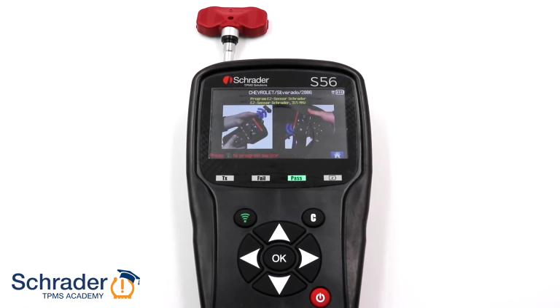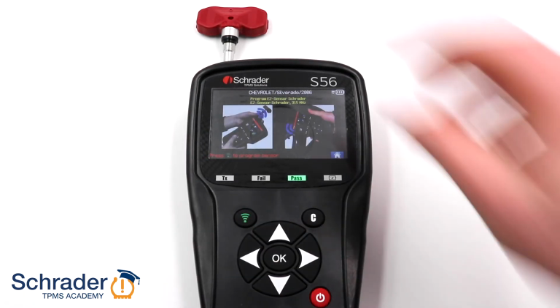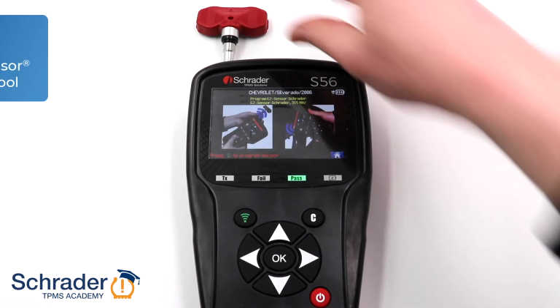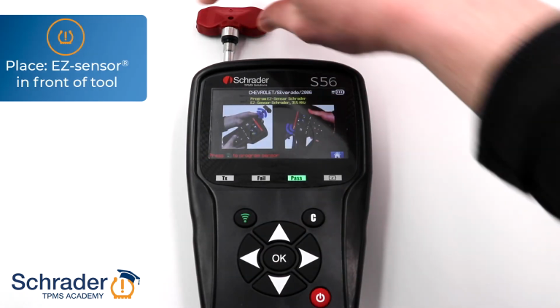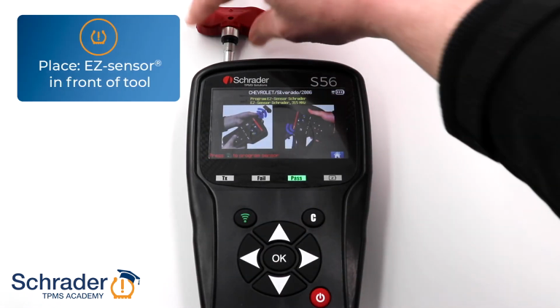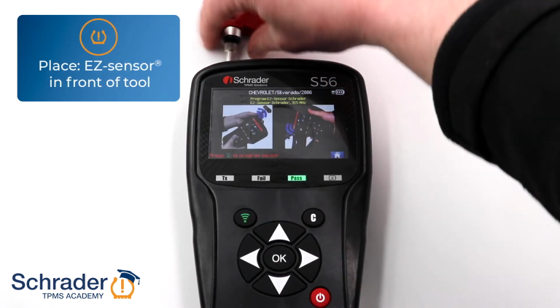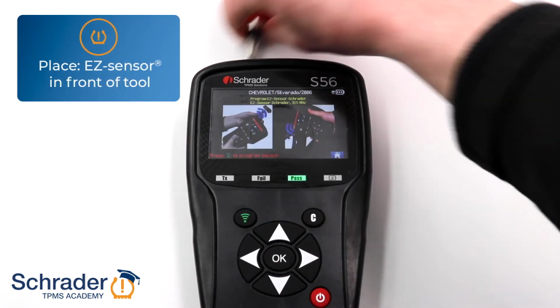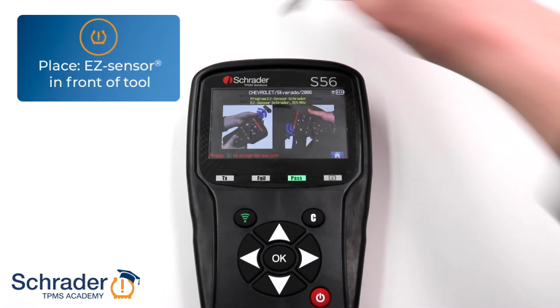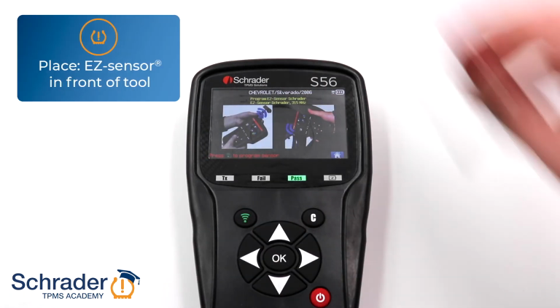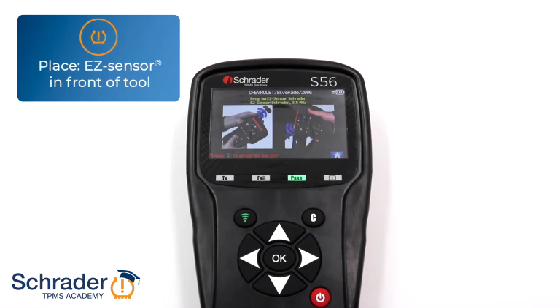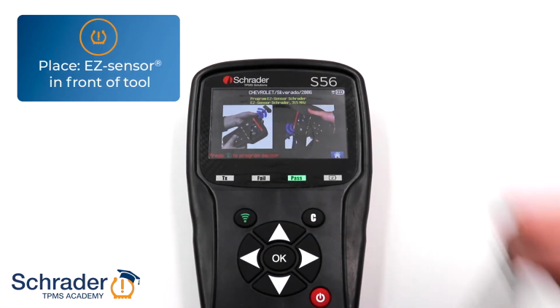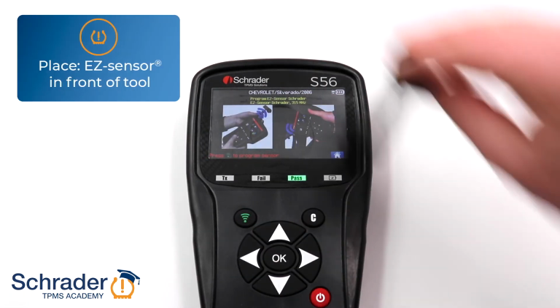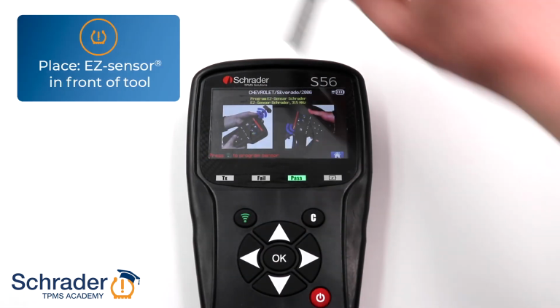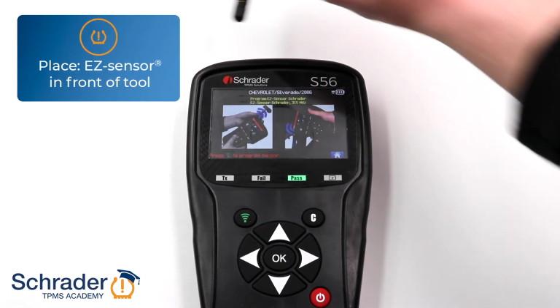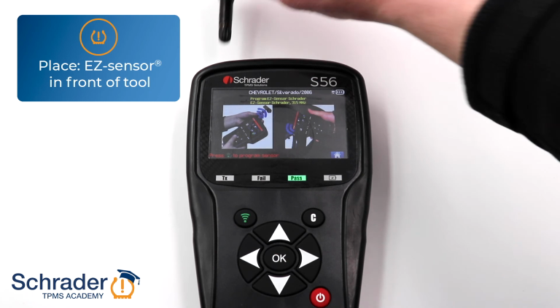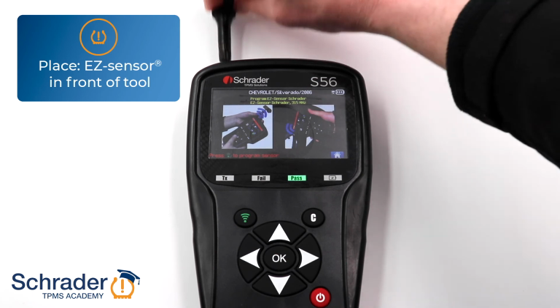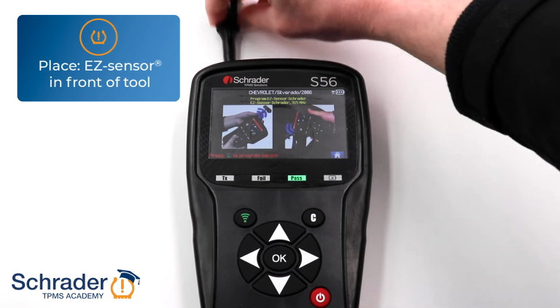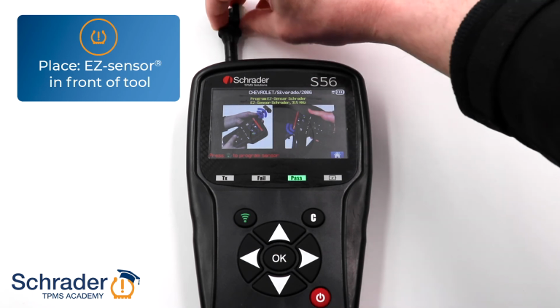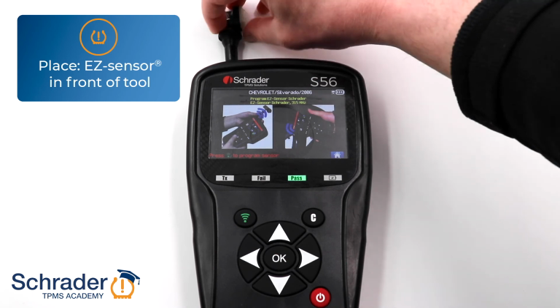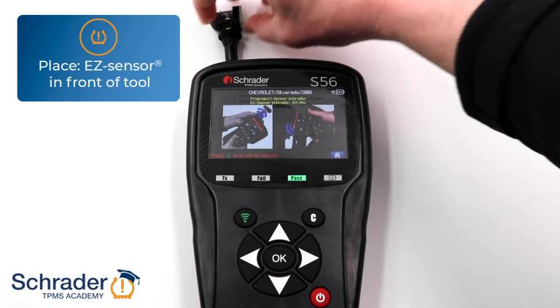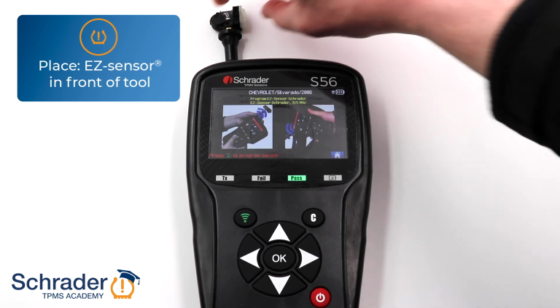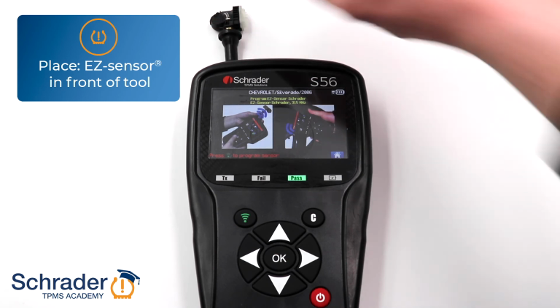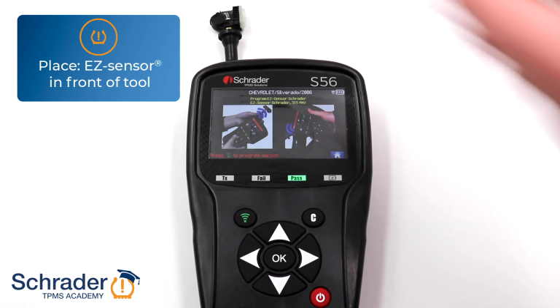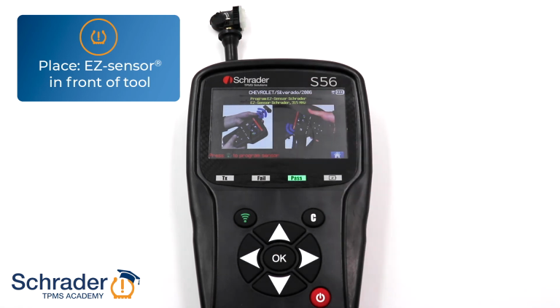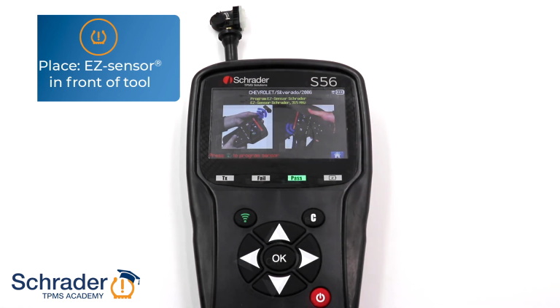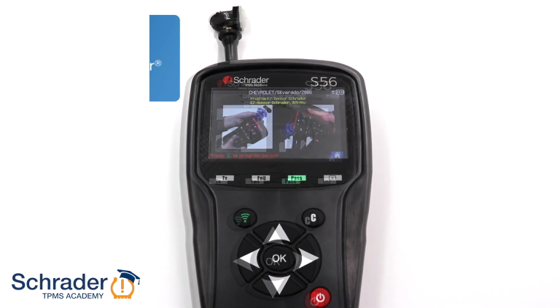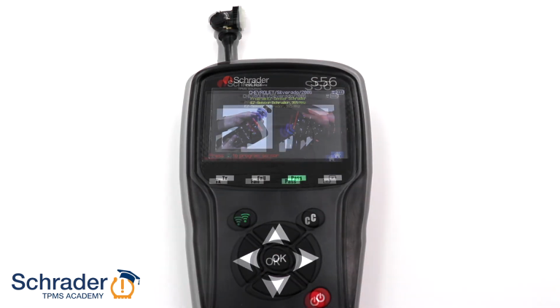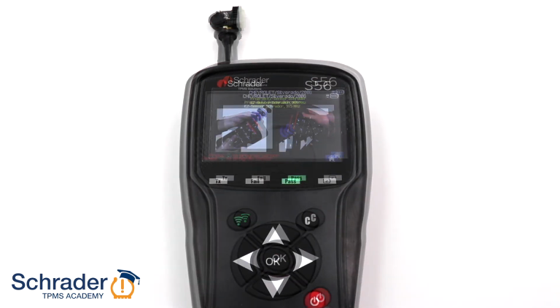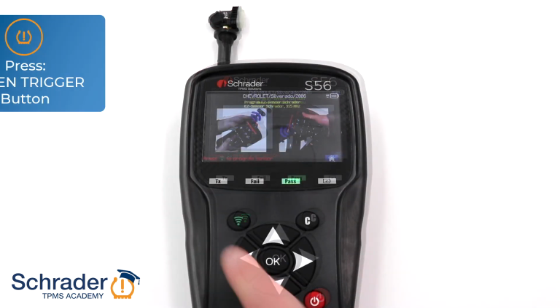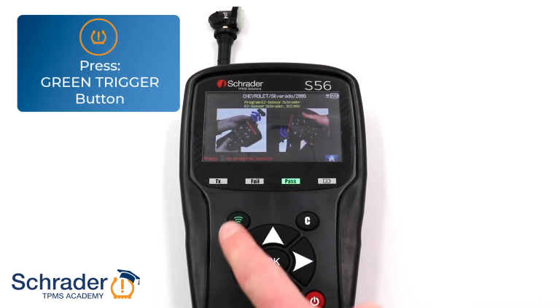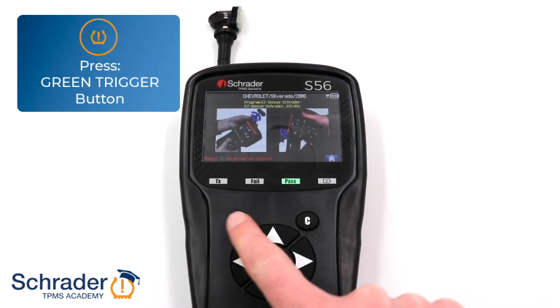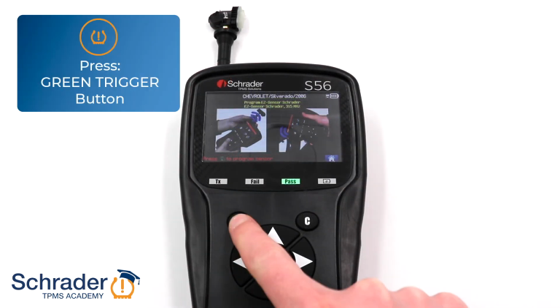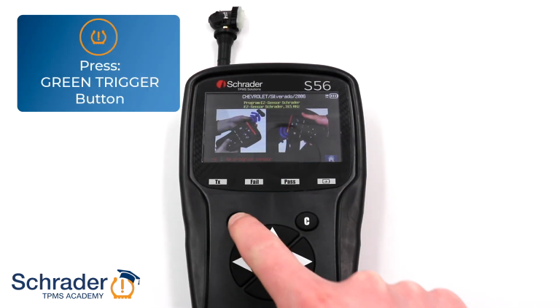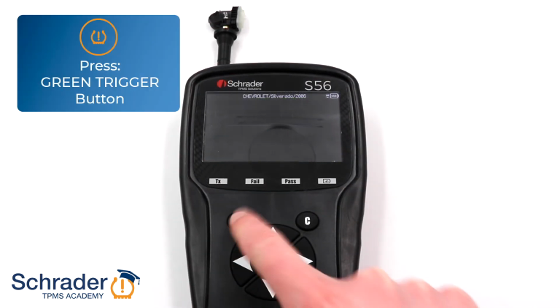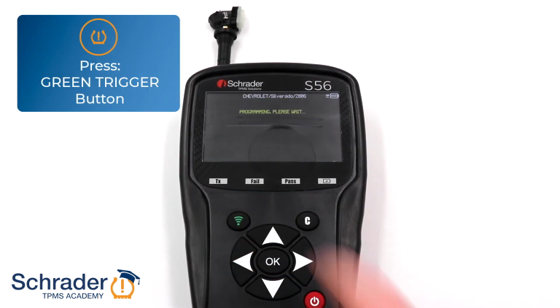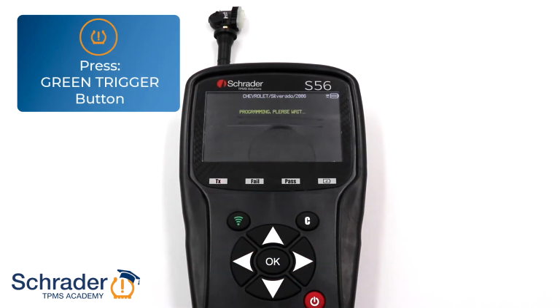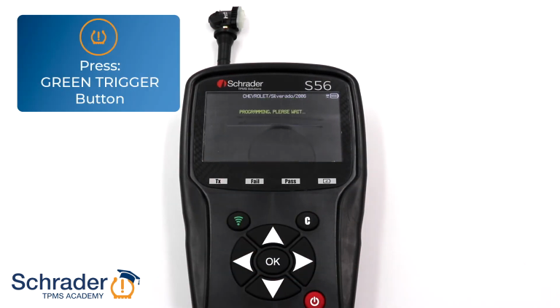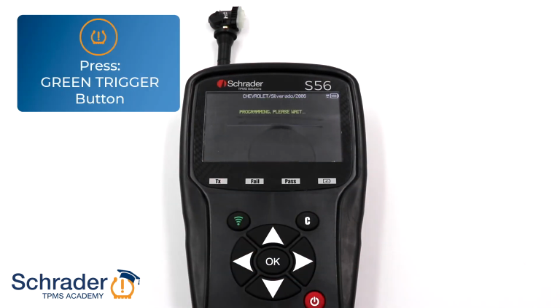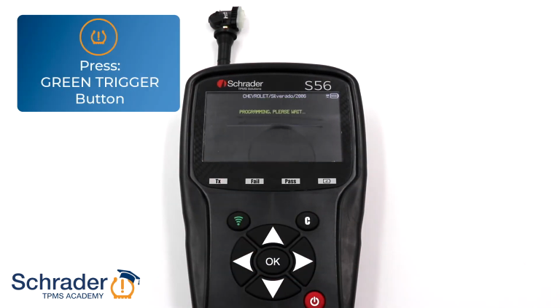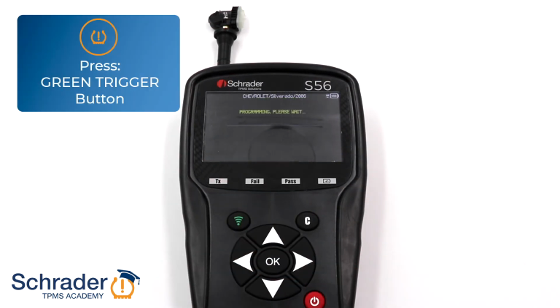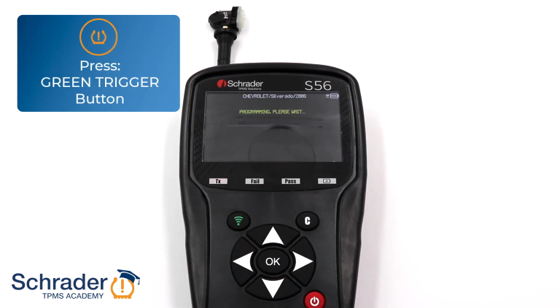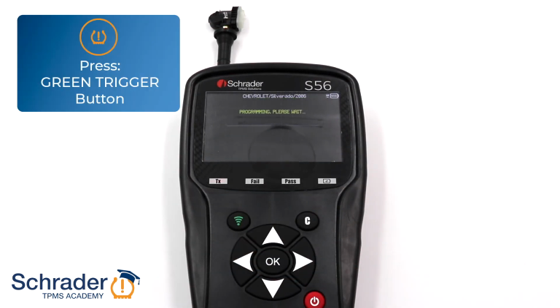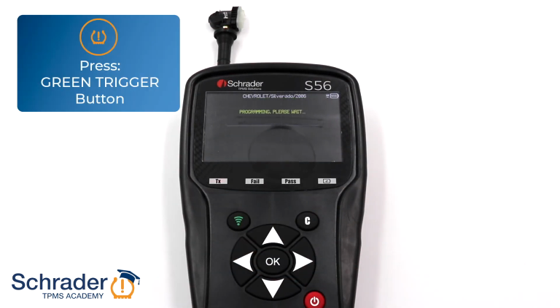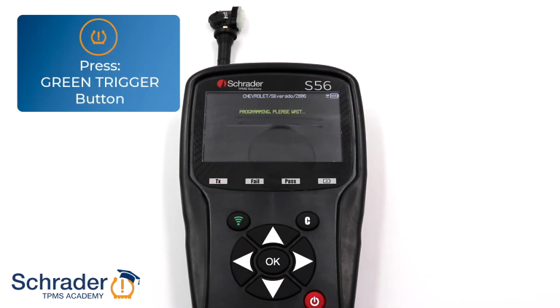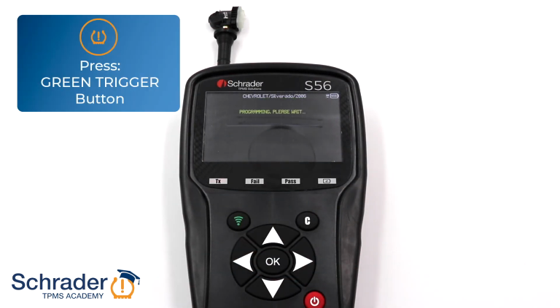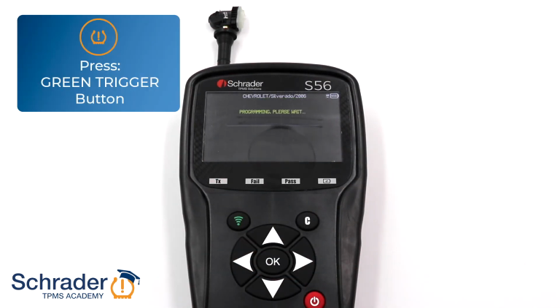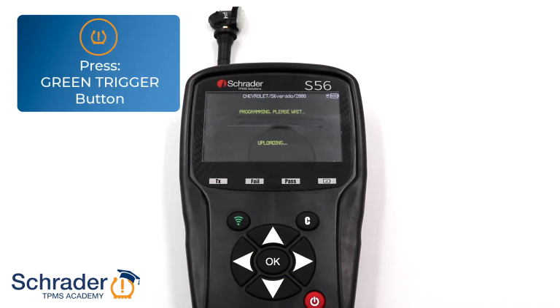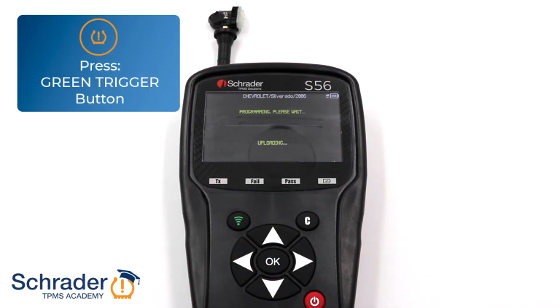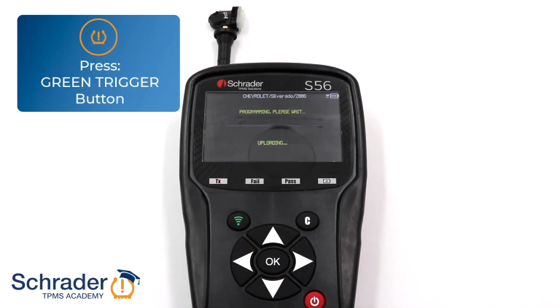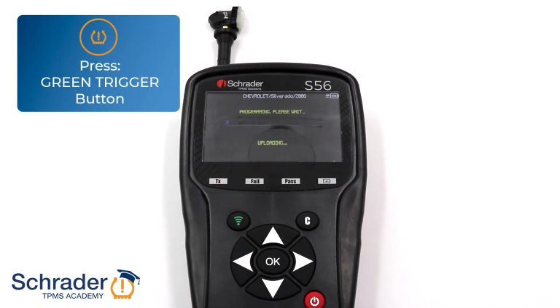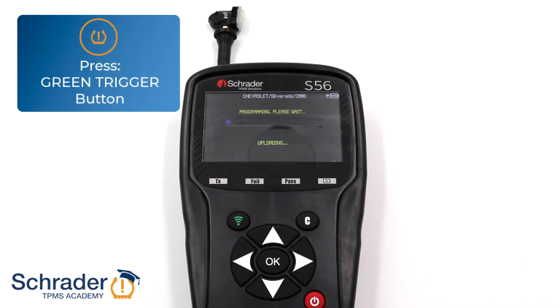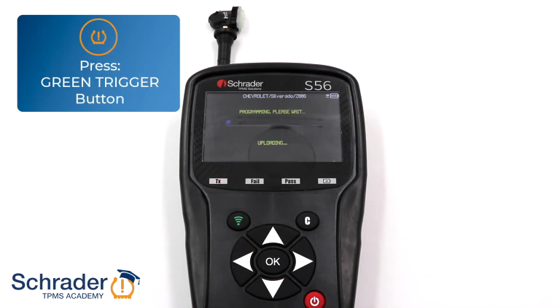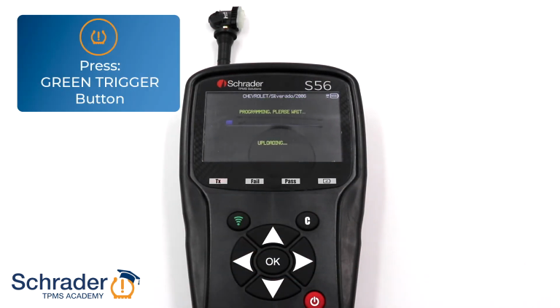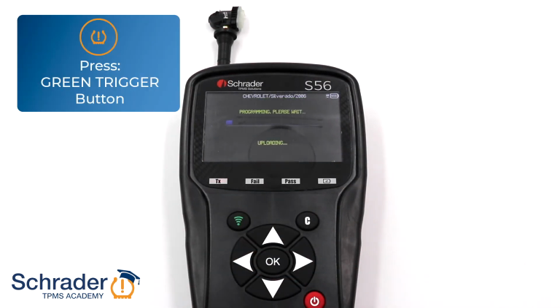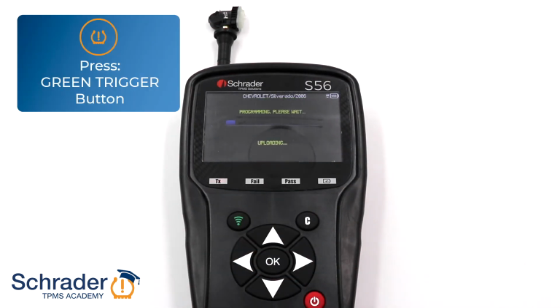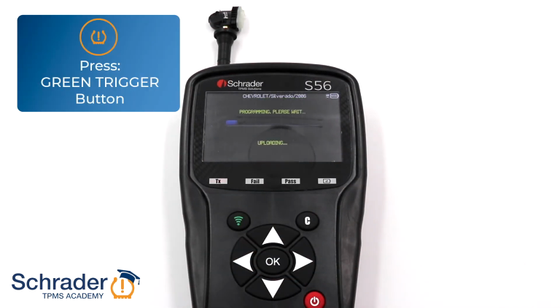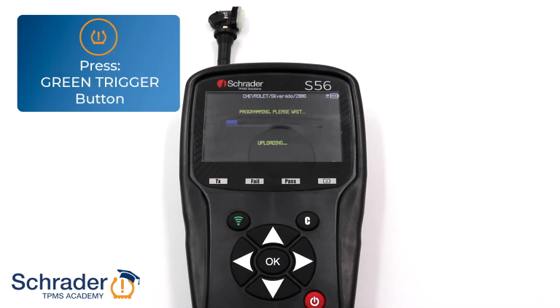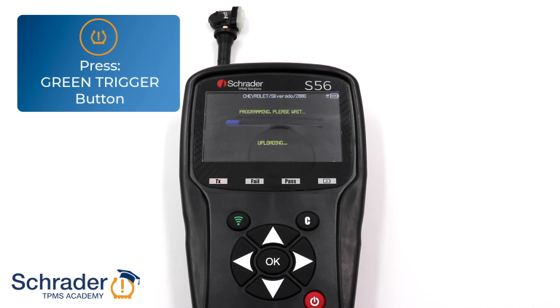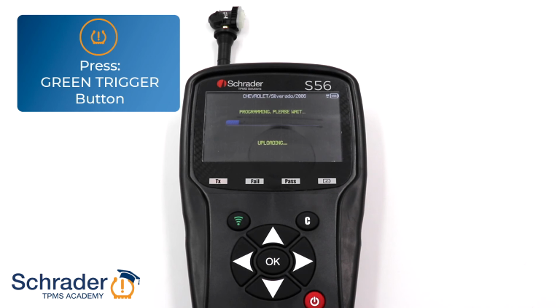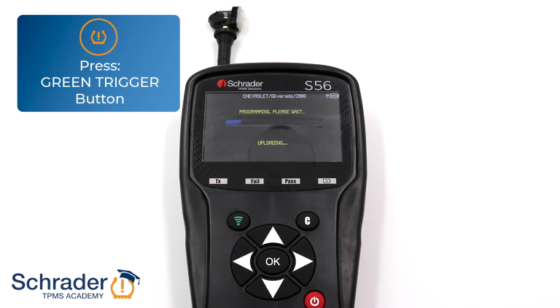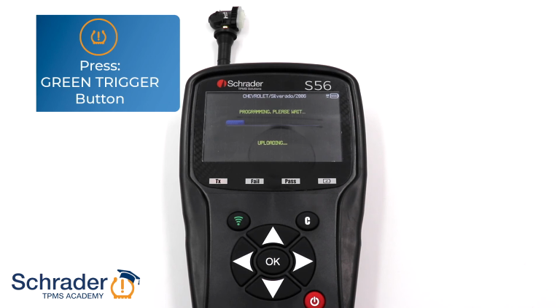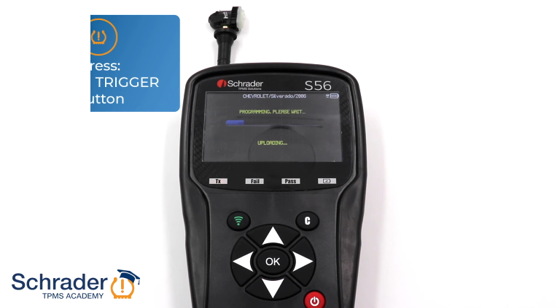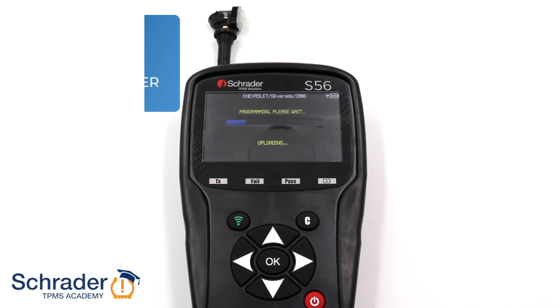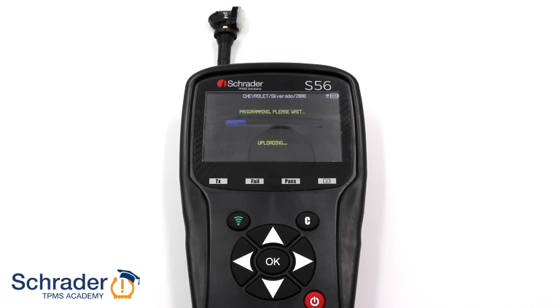Place a Schrader Easy Sensor in front of the tool. Press the green trigger button to program the original Sensor ID onto the Easy Sensor.